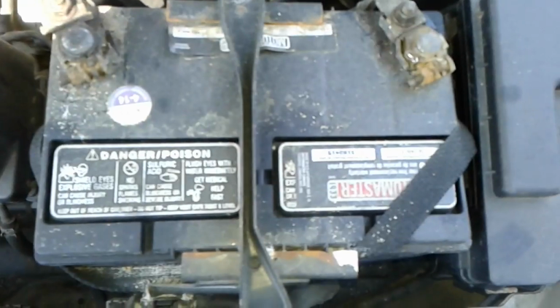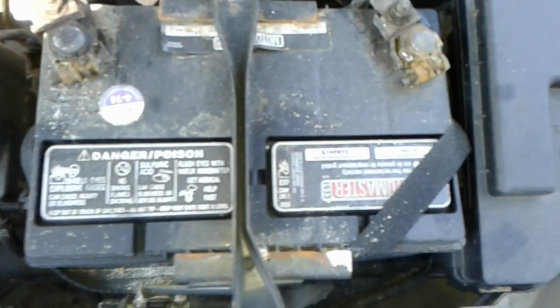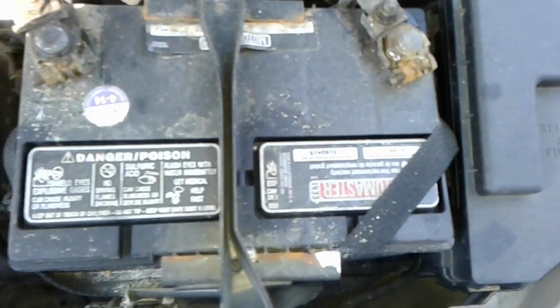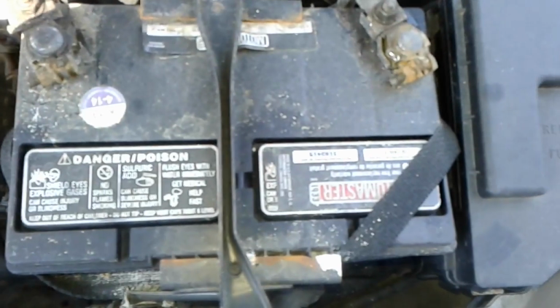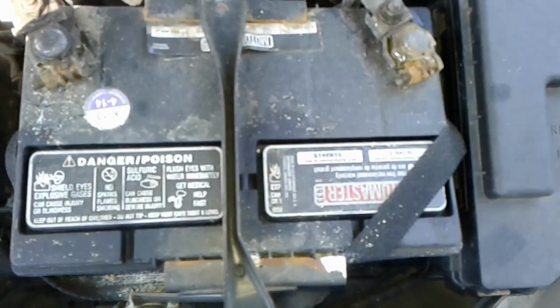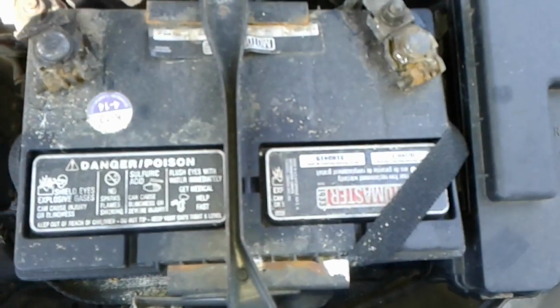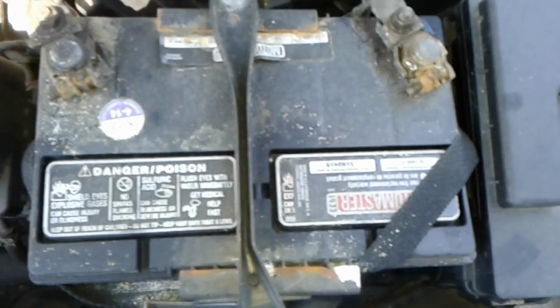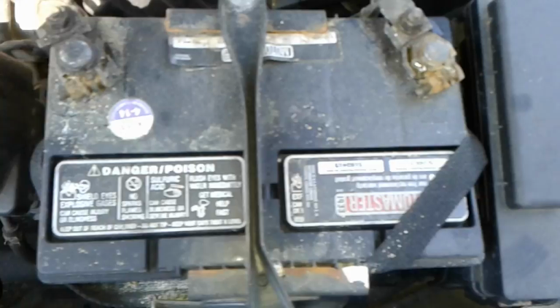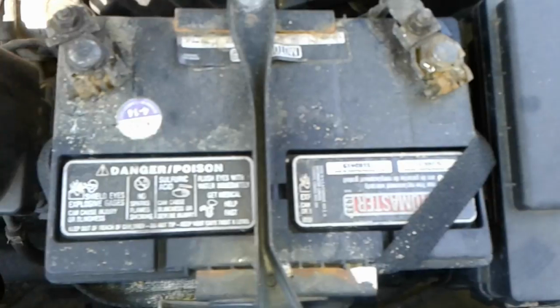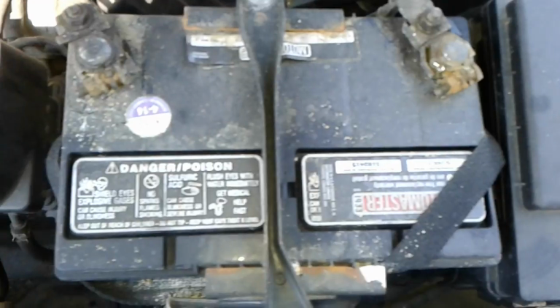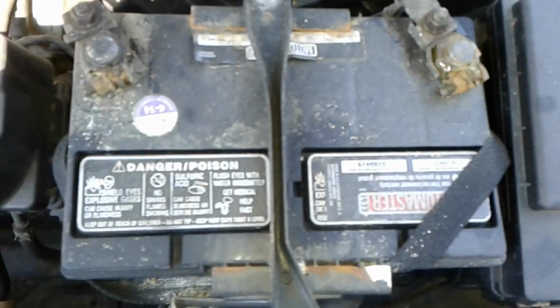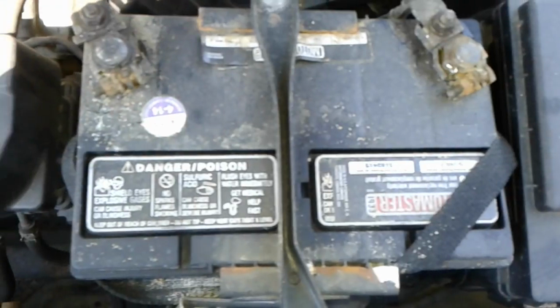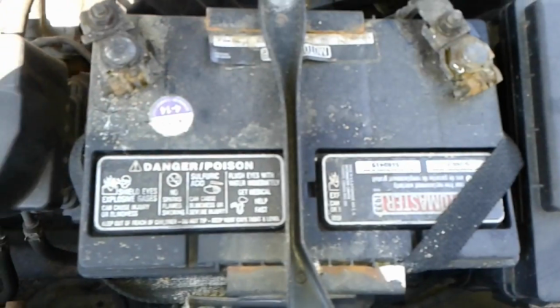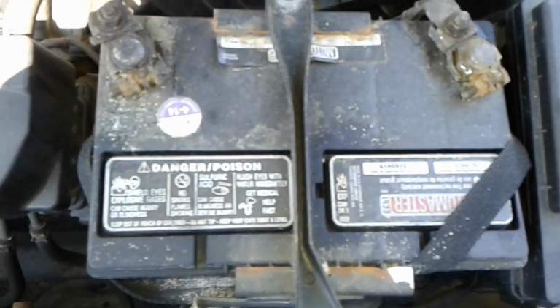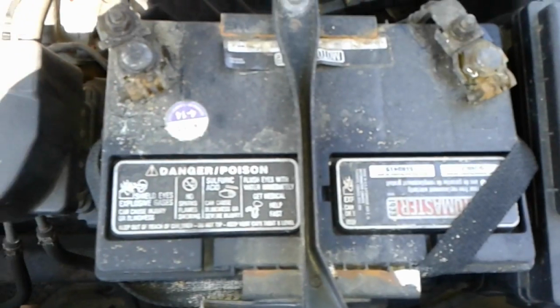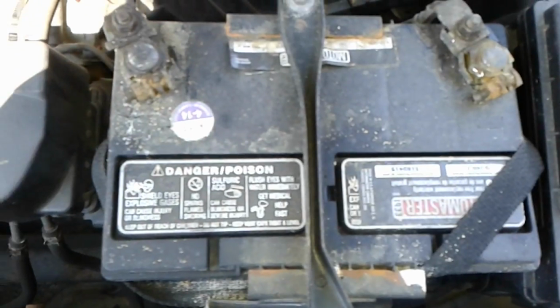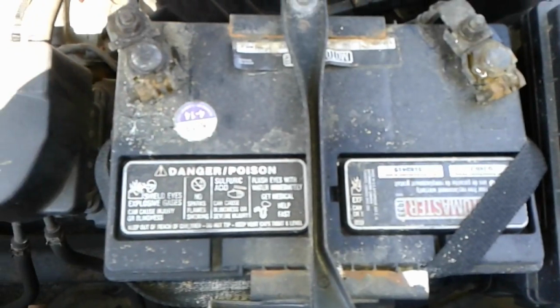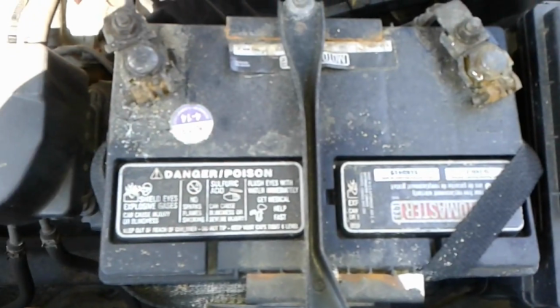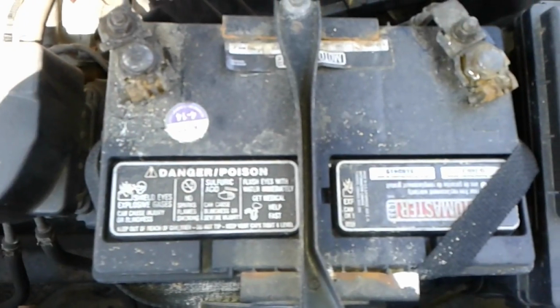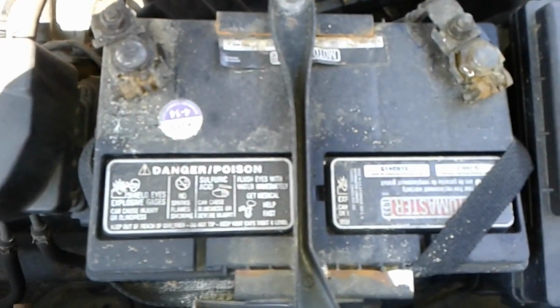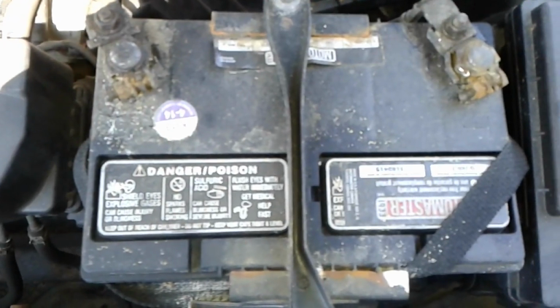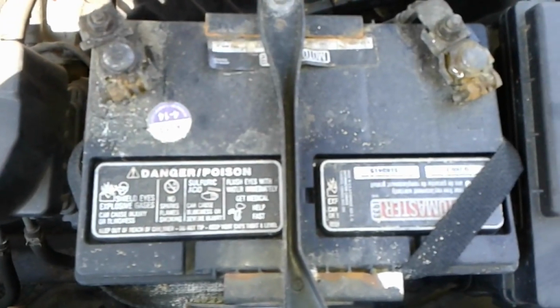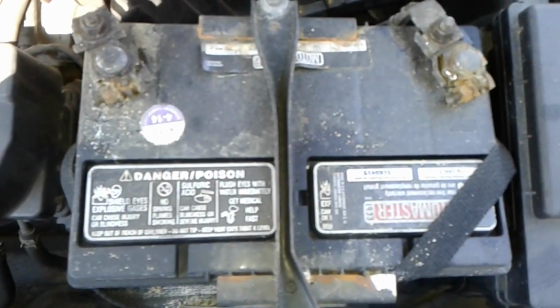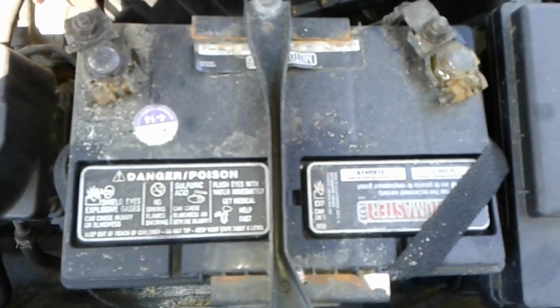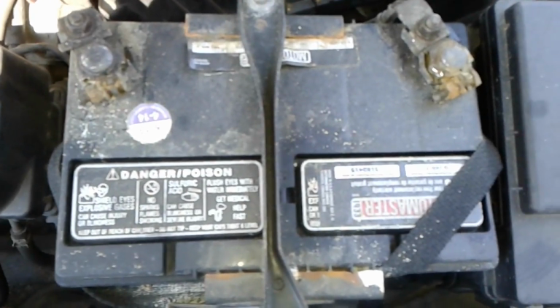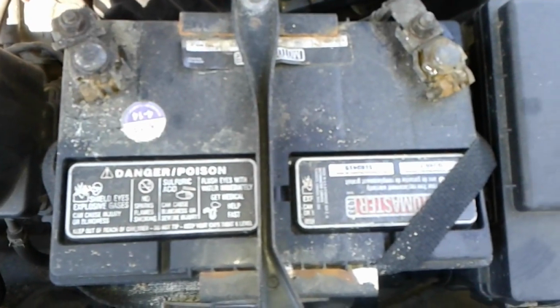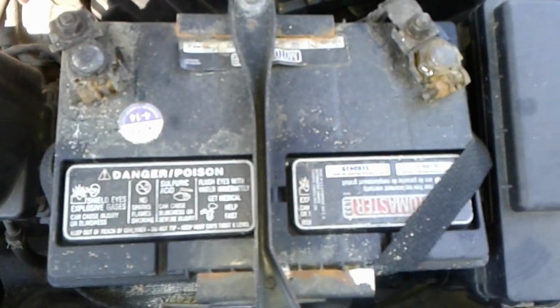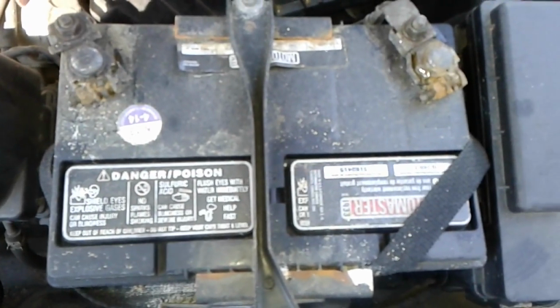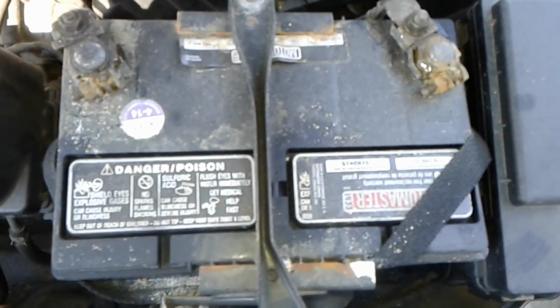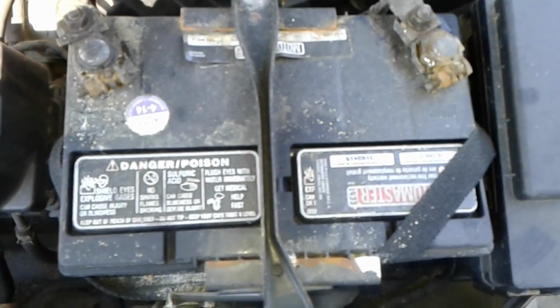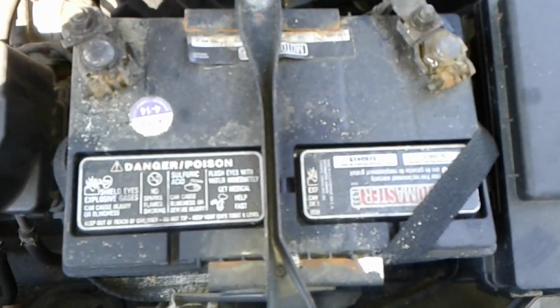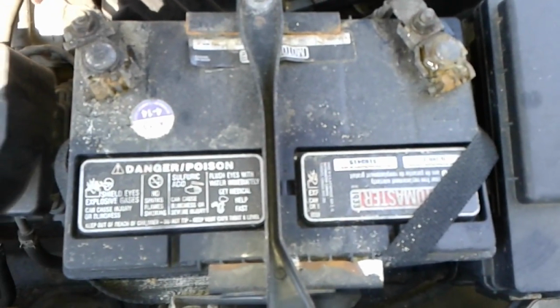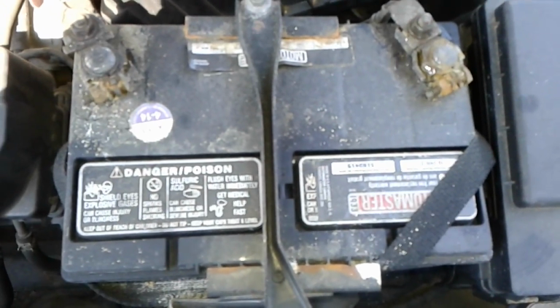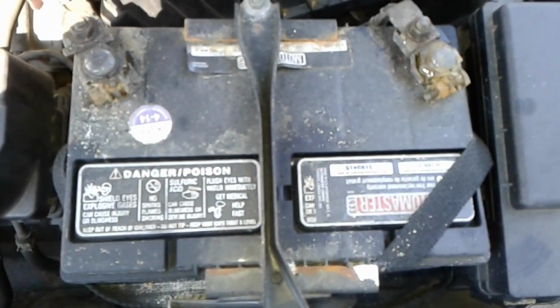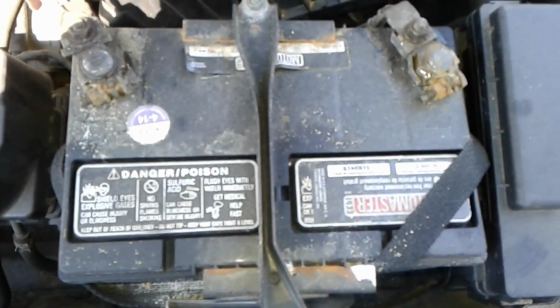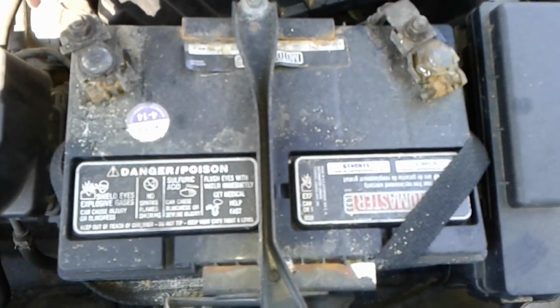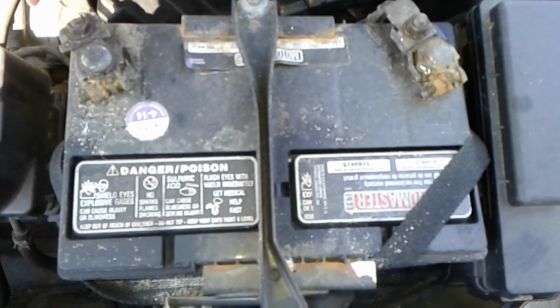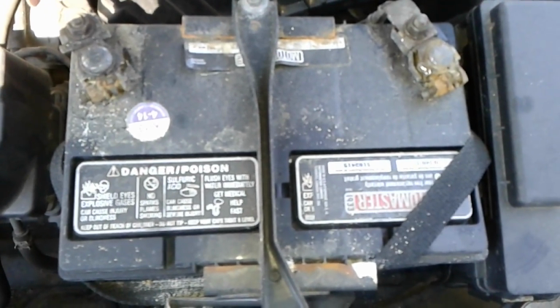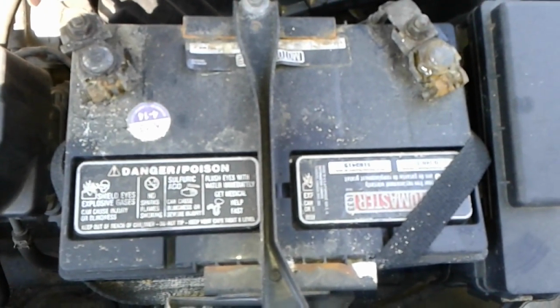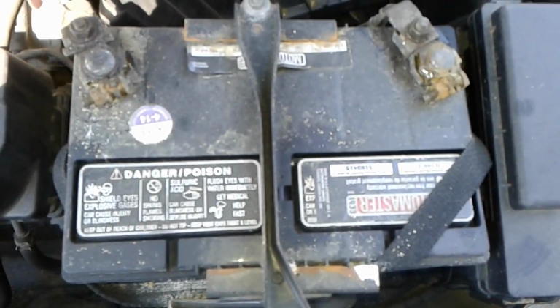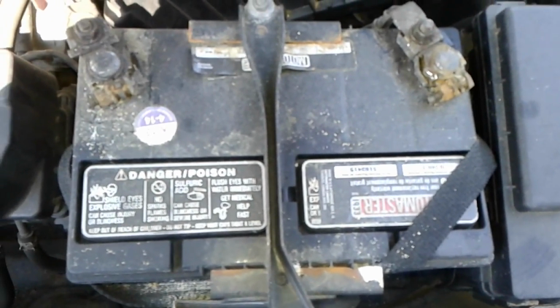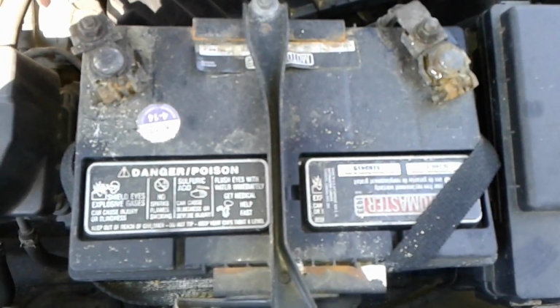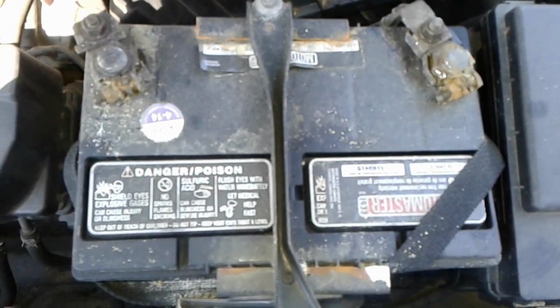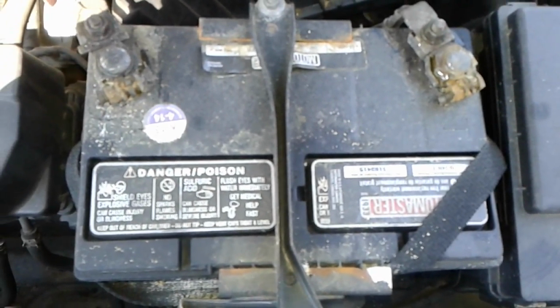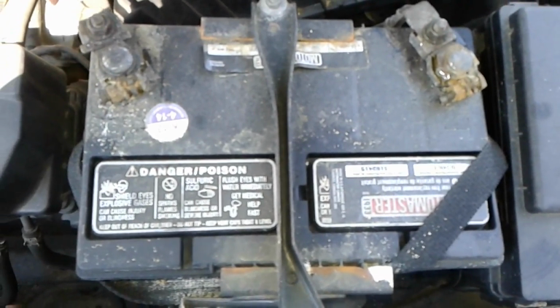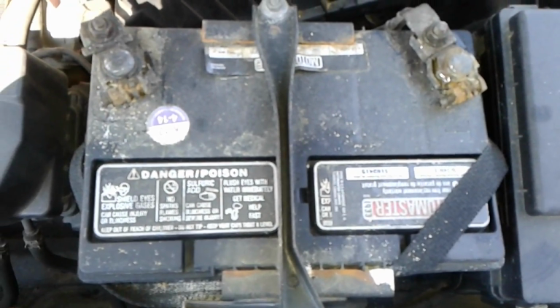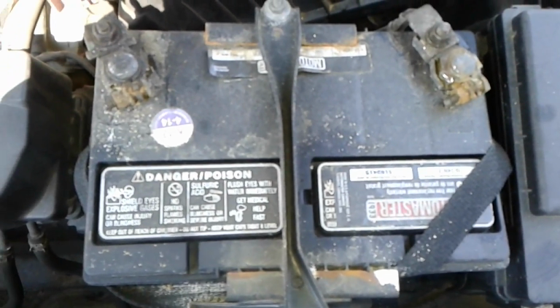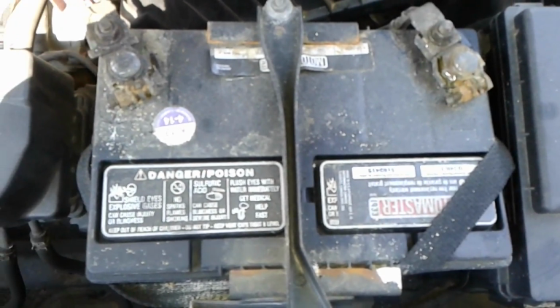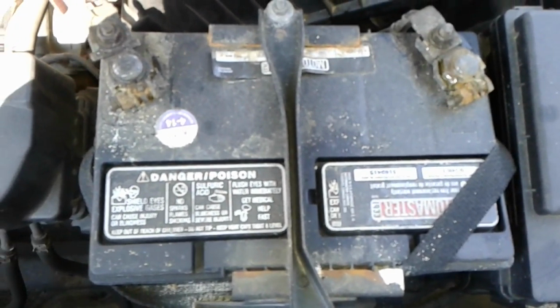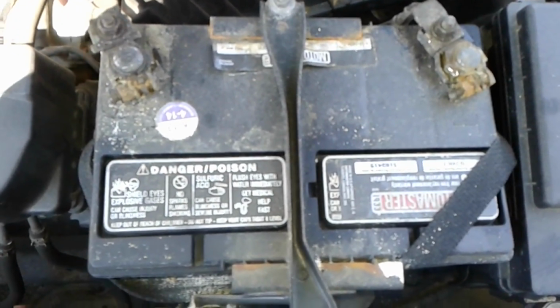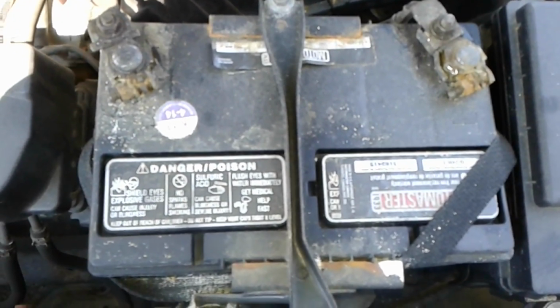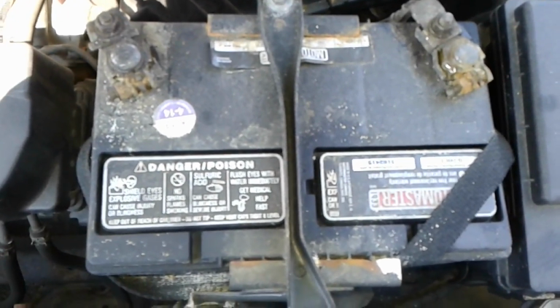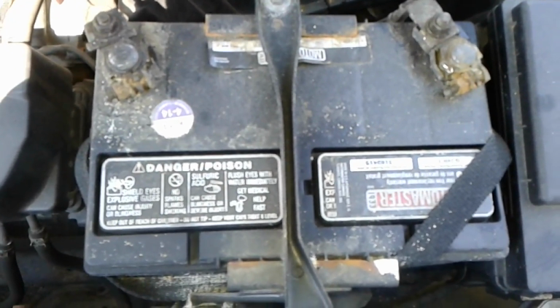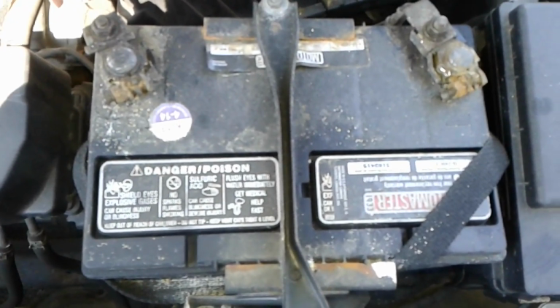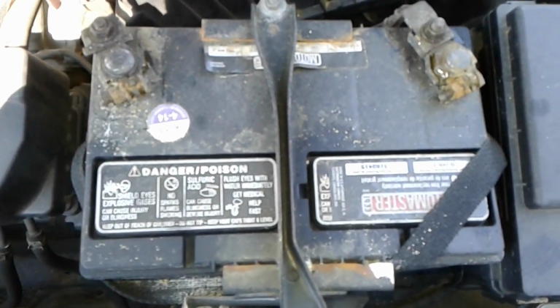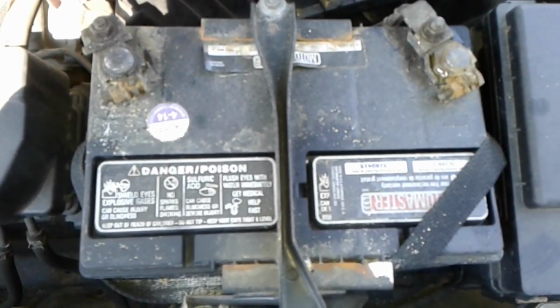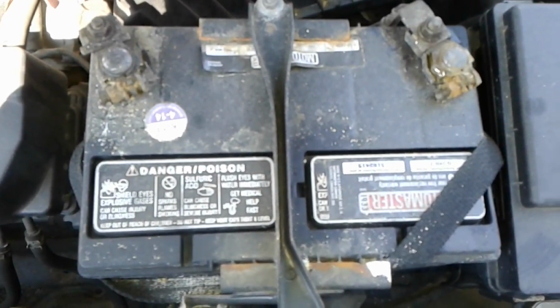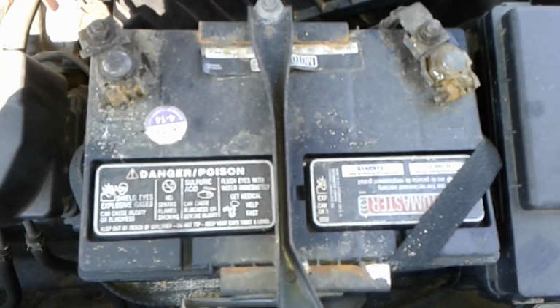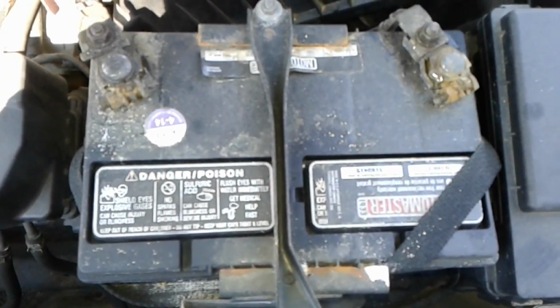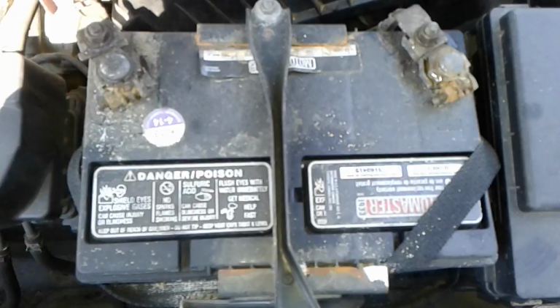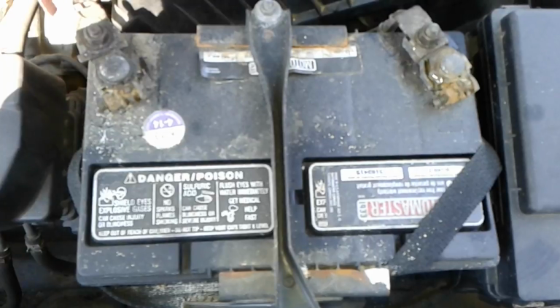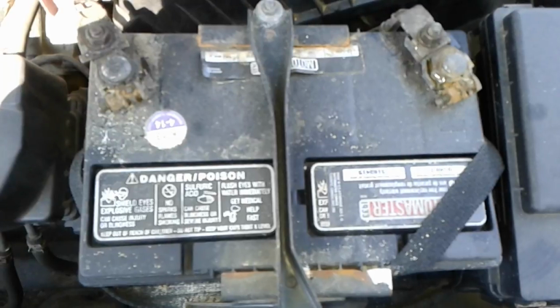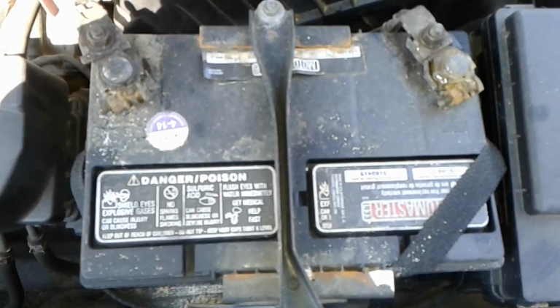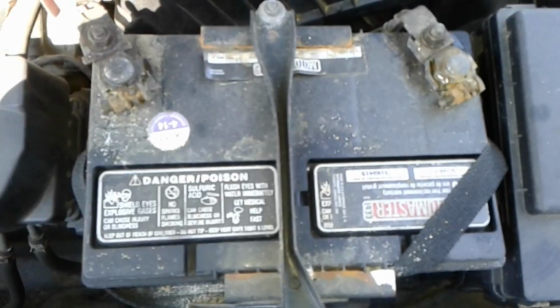Number eighteen, I want to show you the condition of the battery — good, poor, or fair.